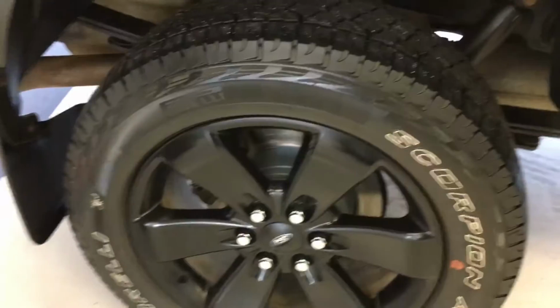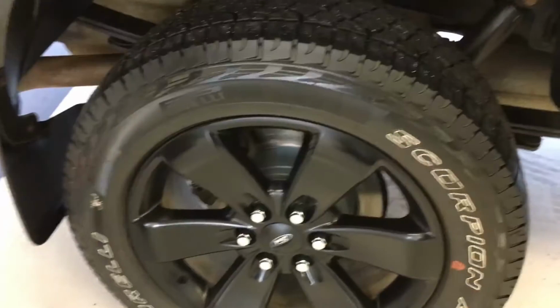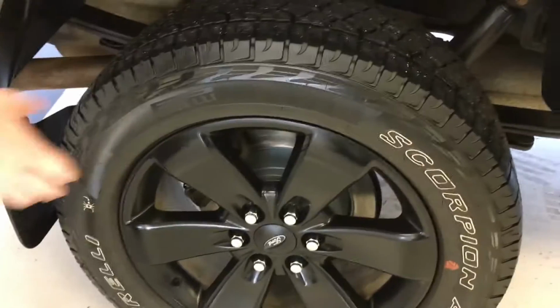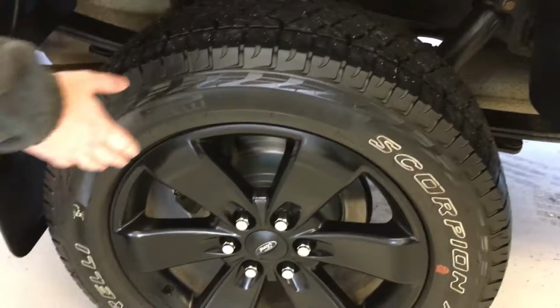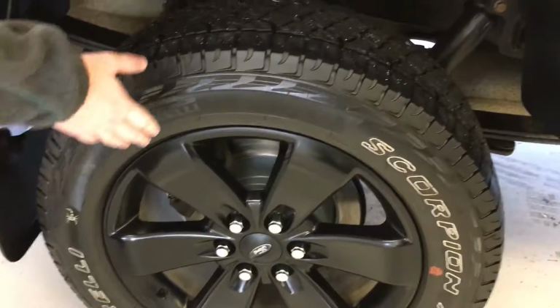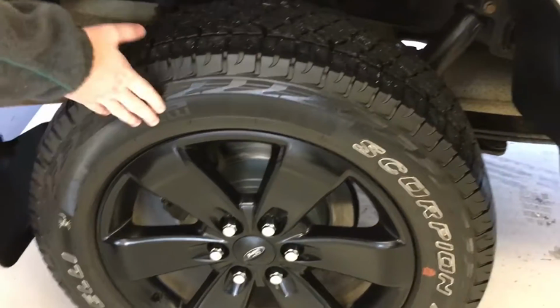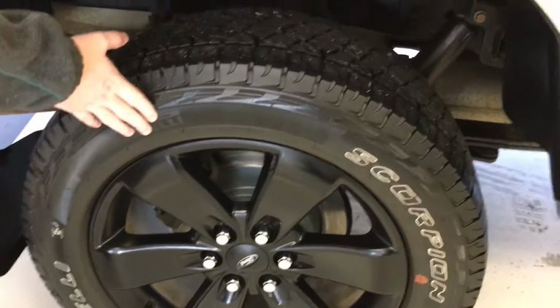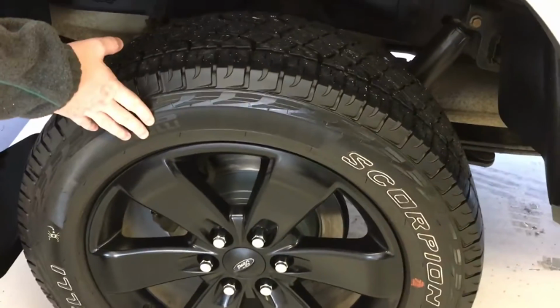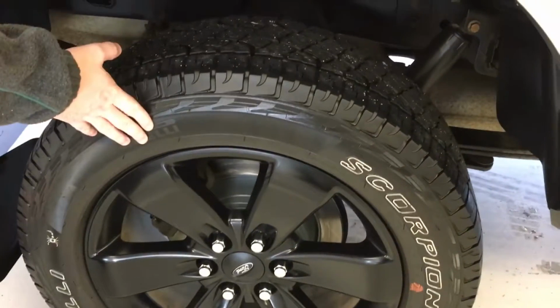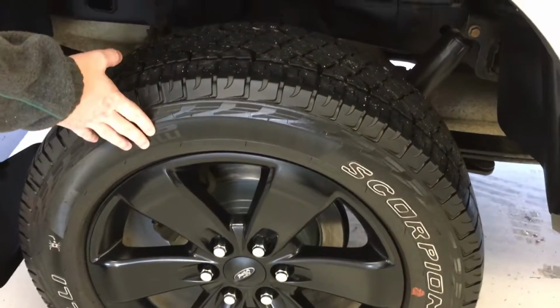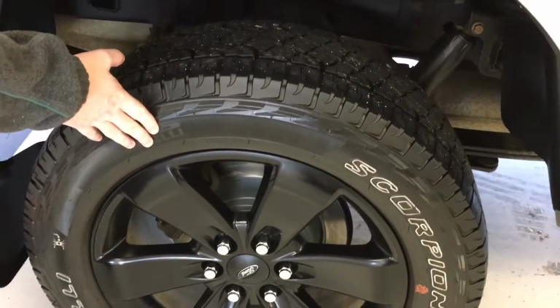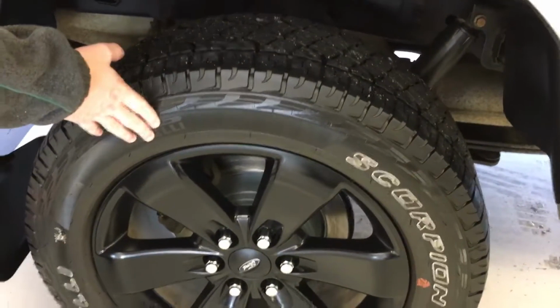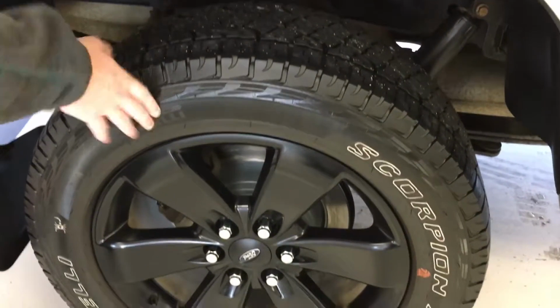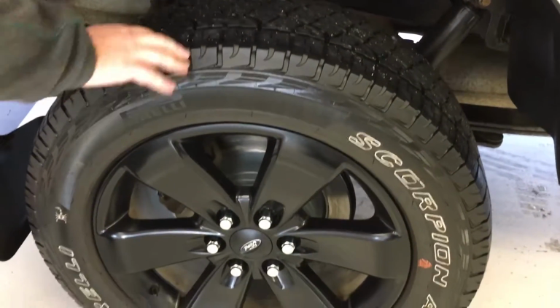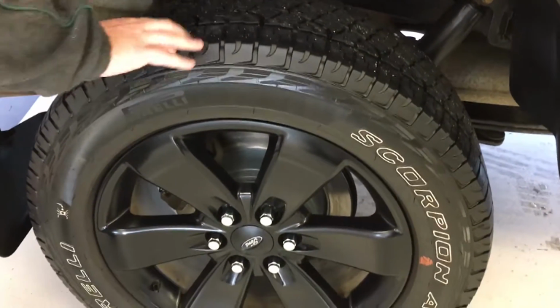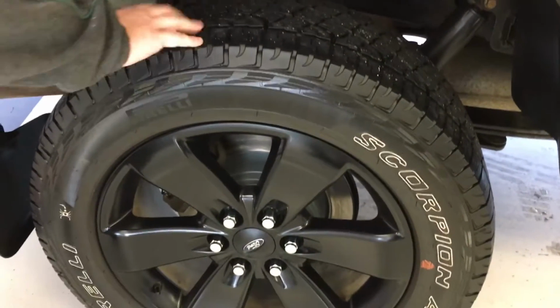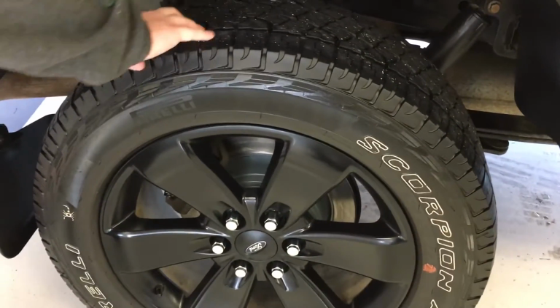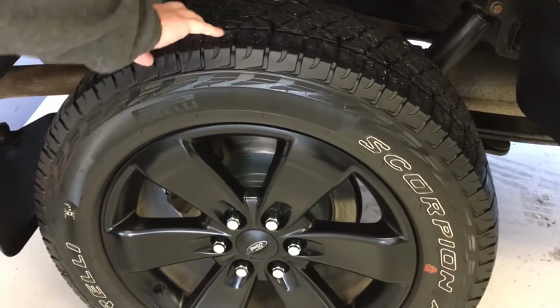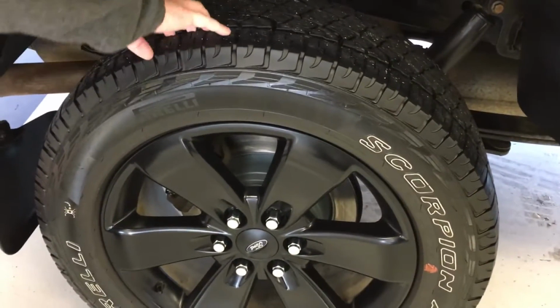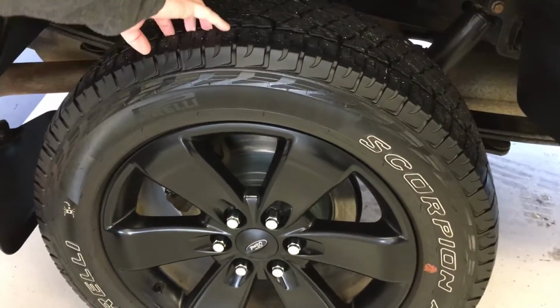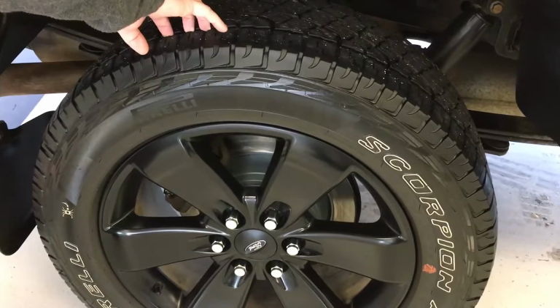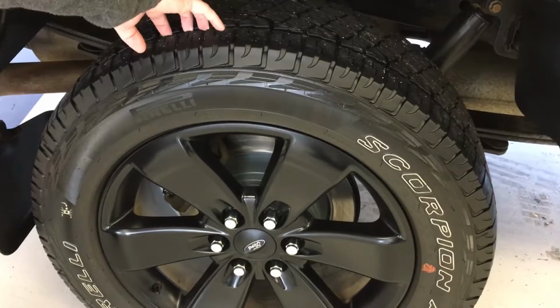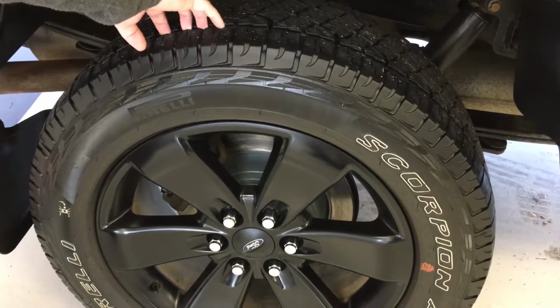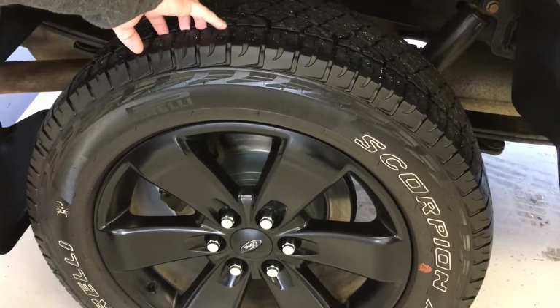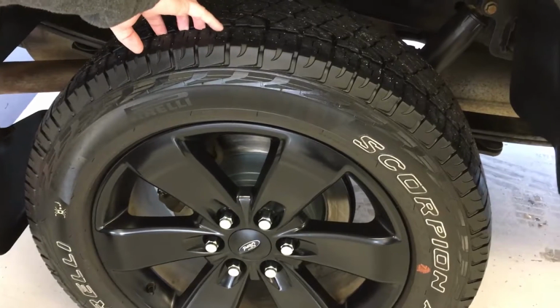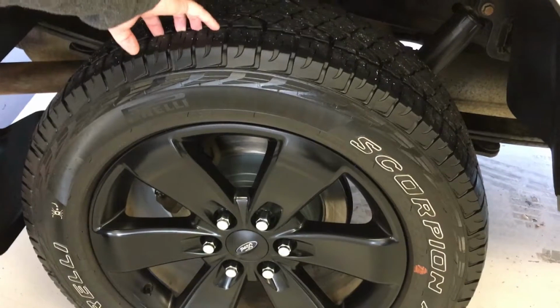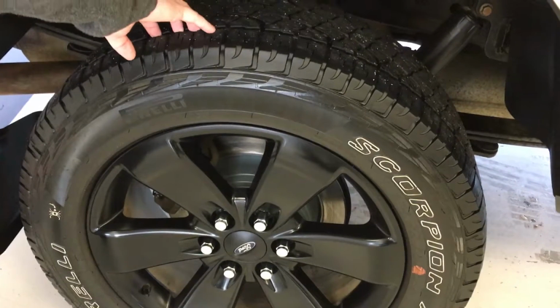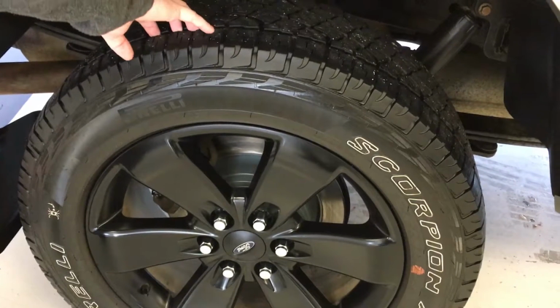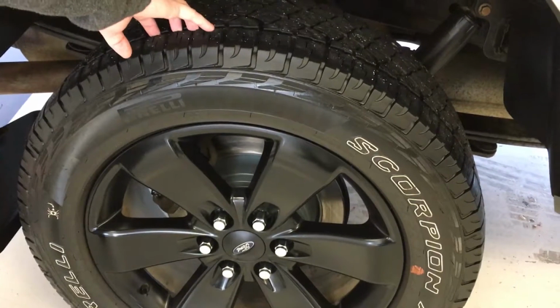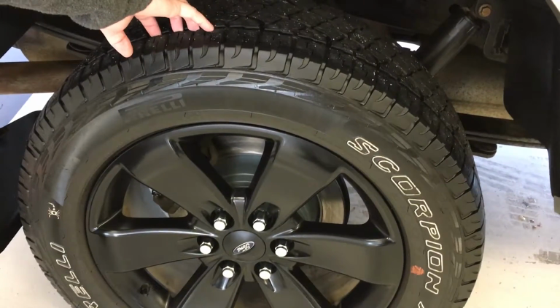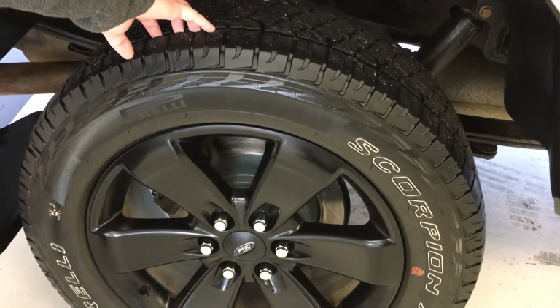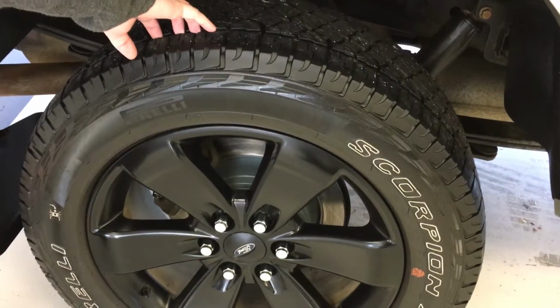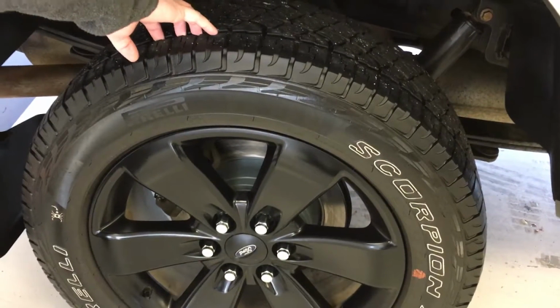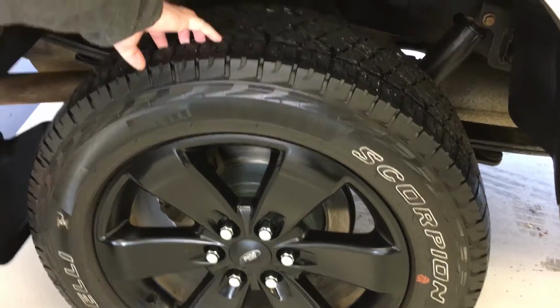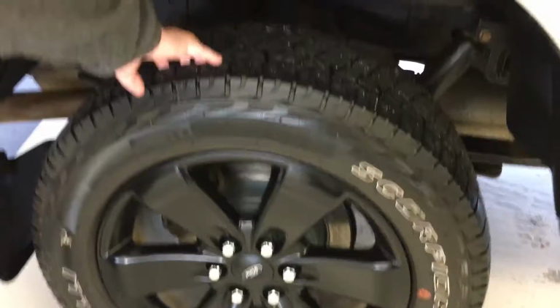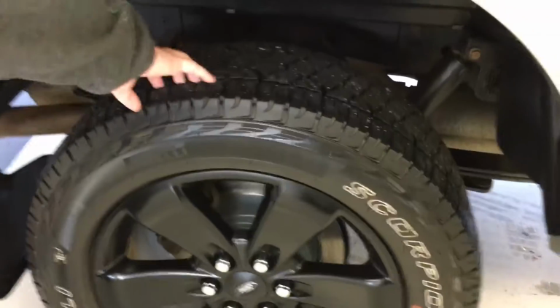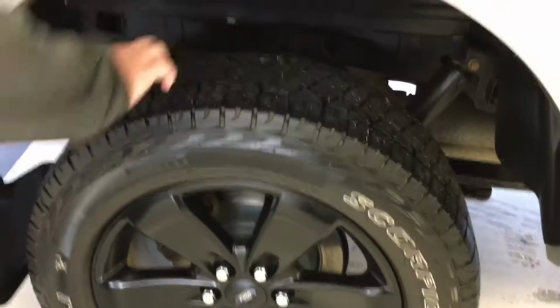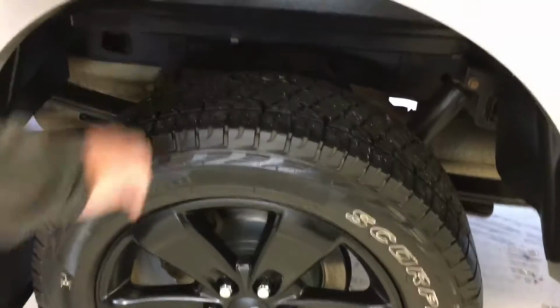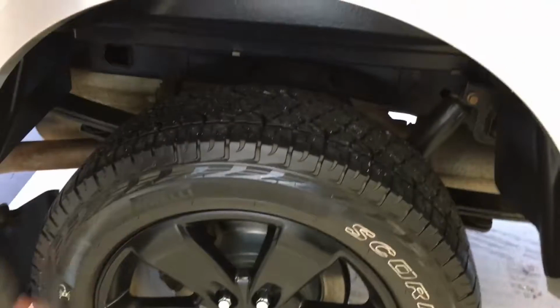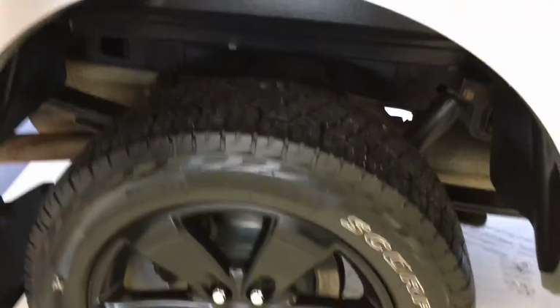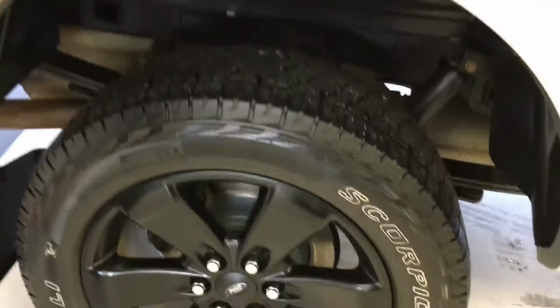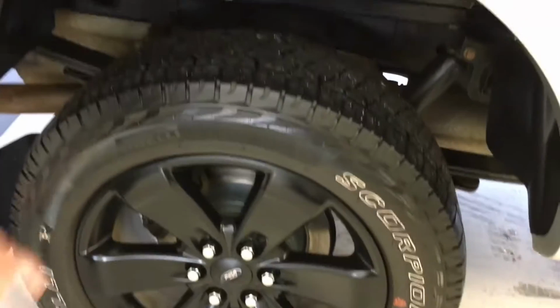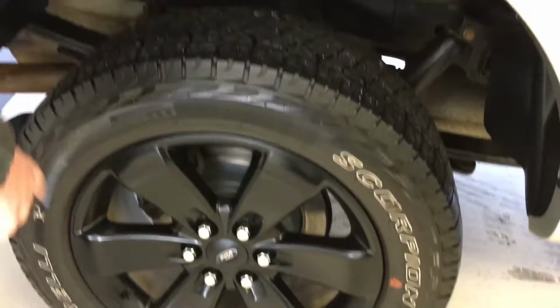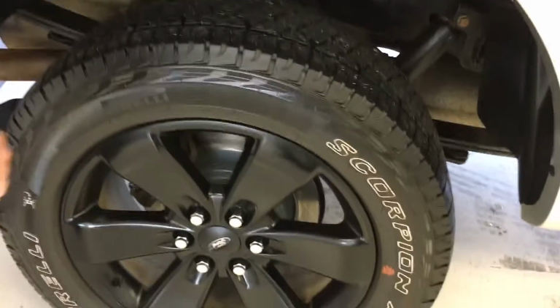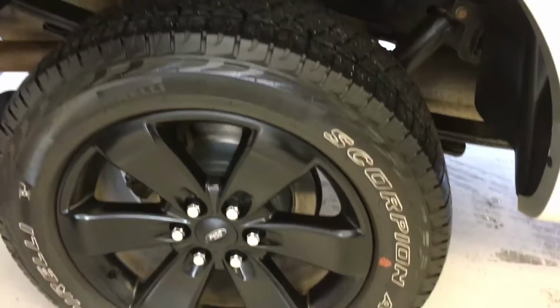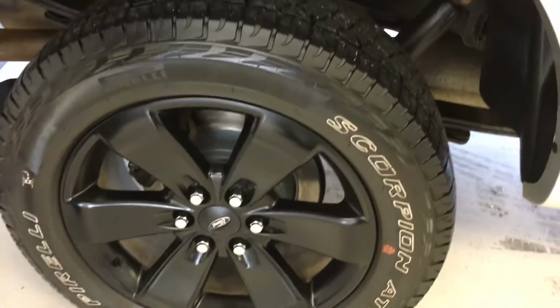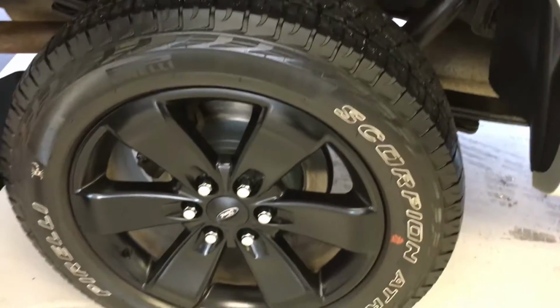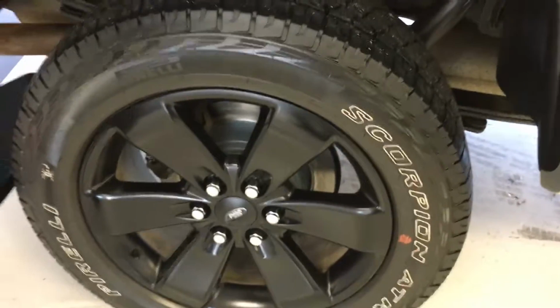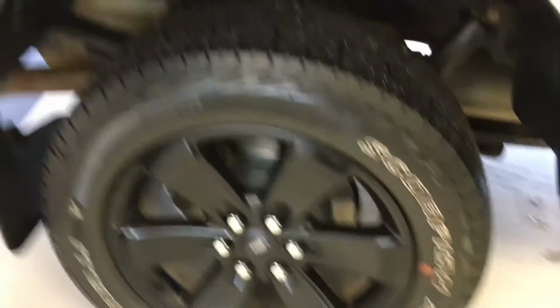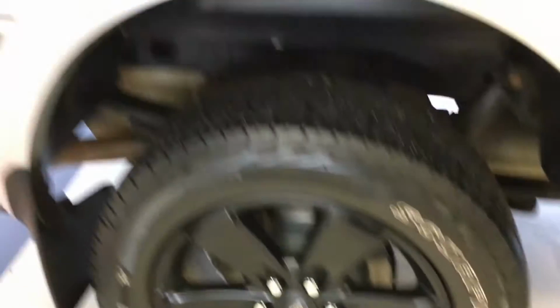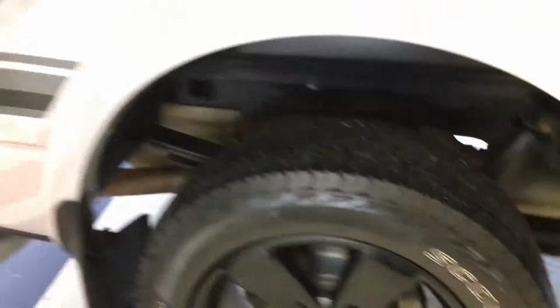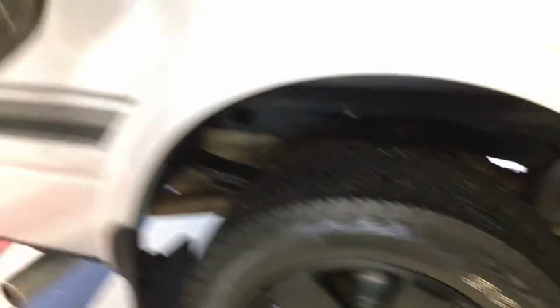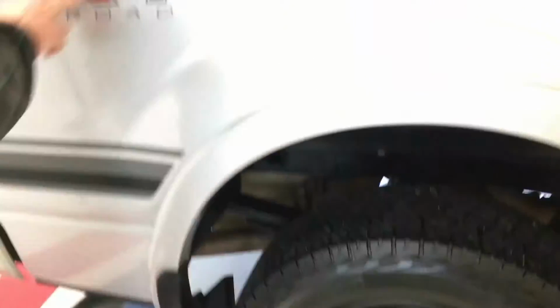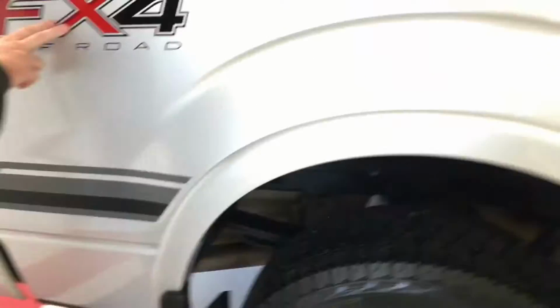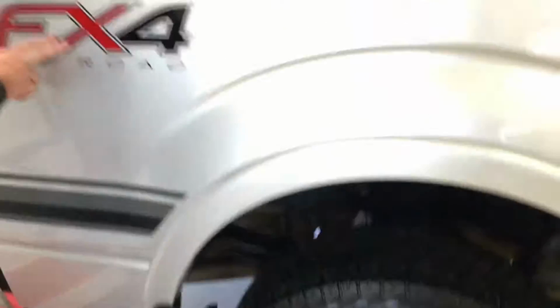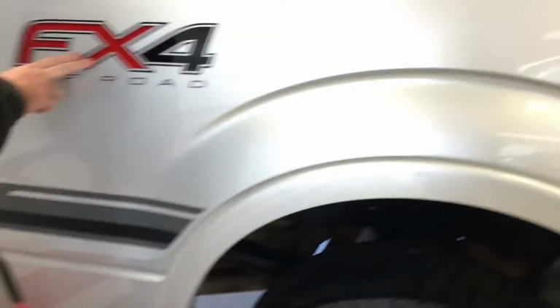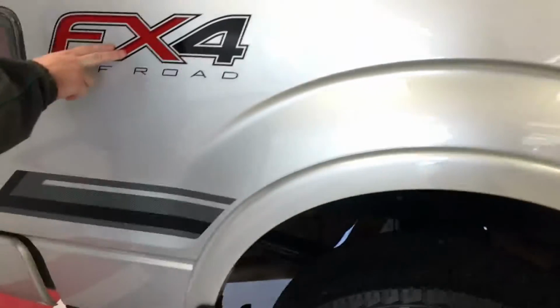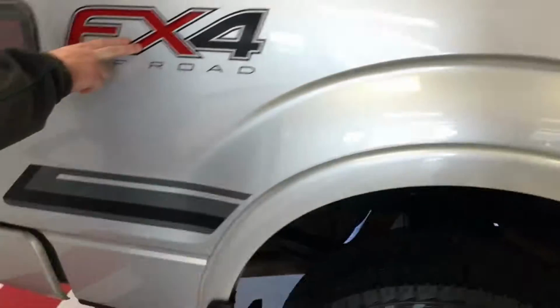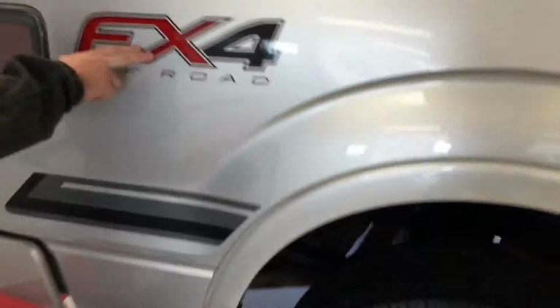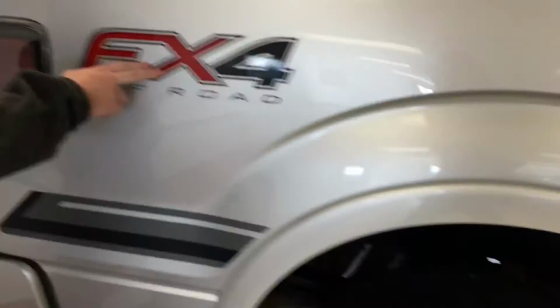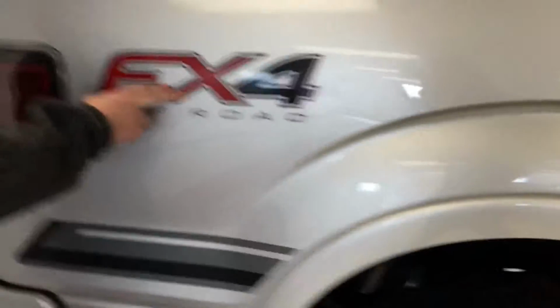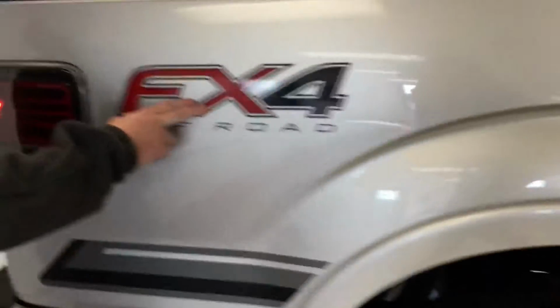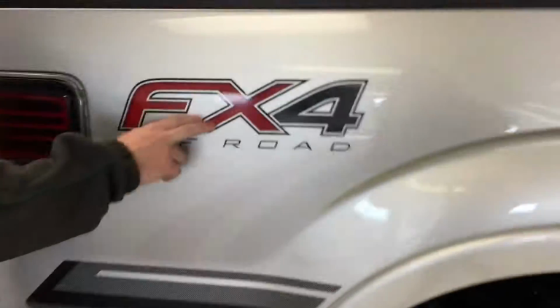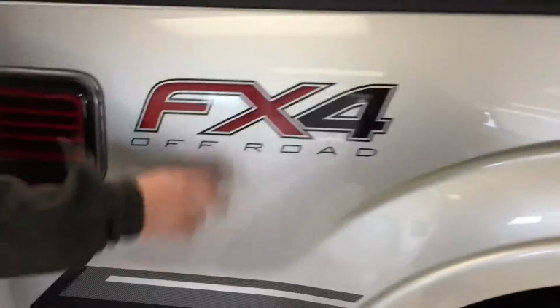As you can see, same Scorpion tires — actually about 7/32nds, very new ones here as well. You can see the FX decal.